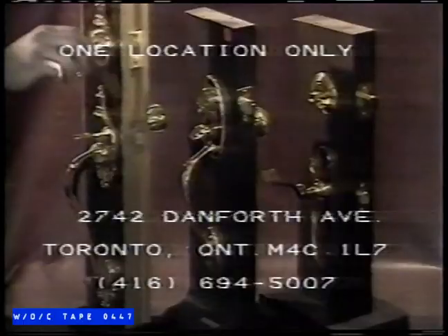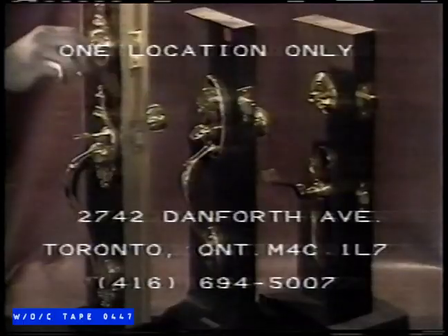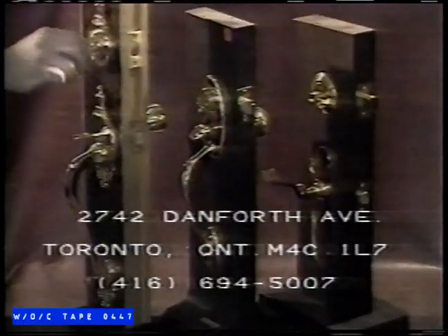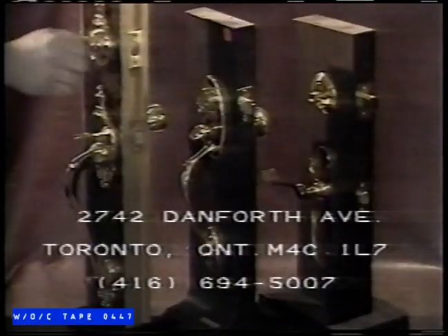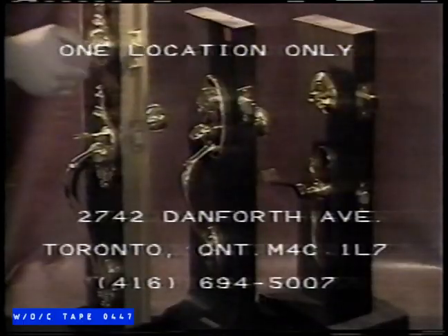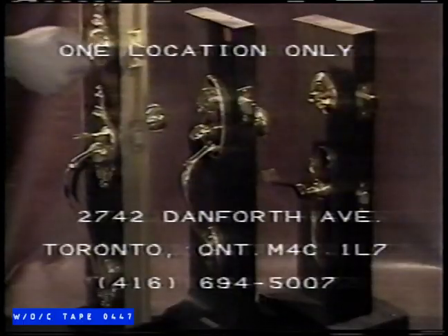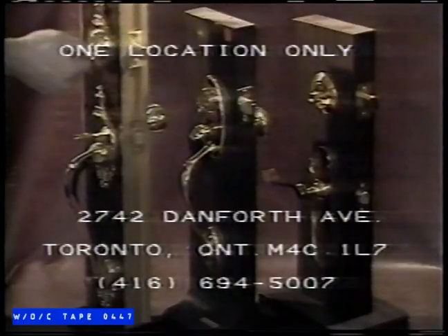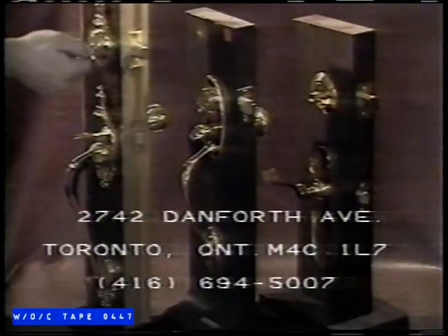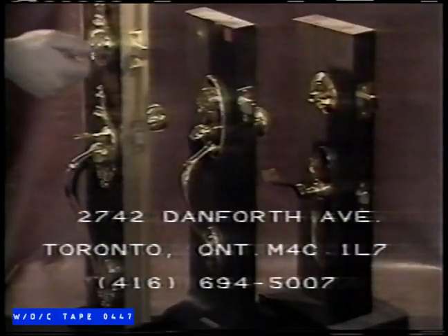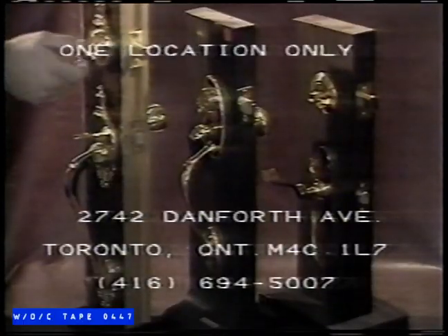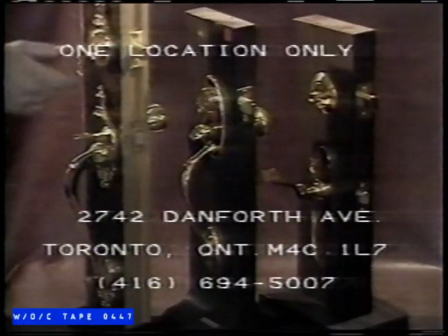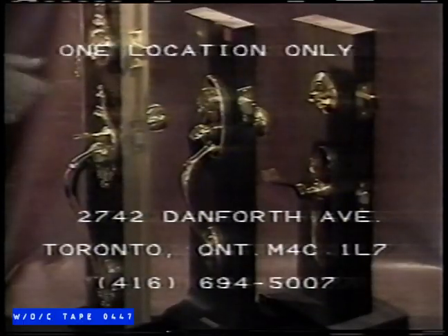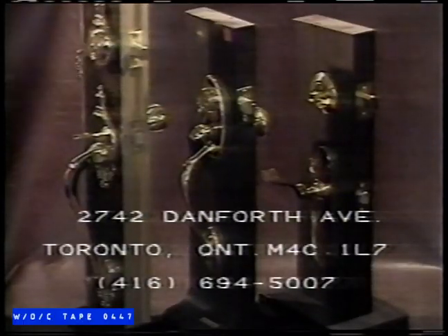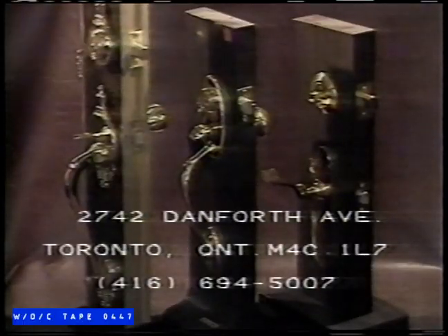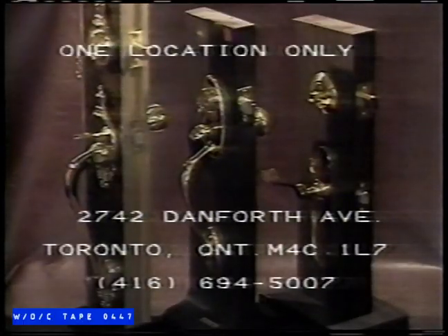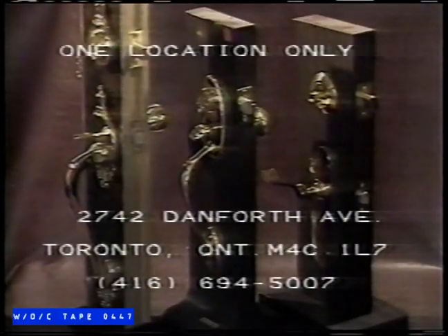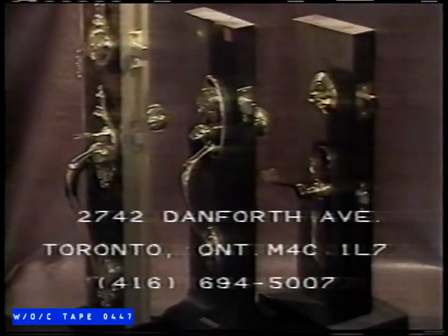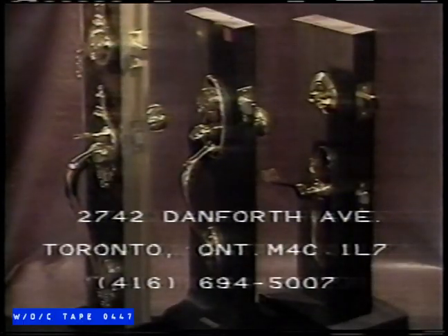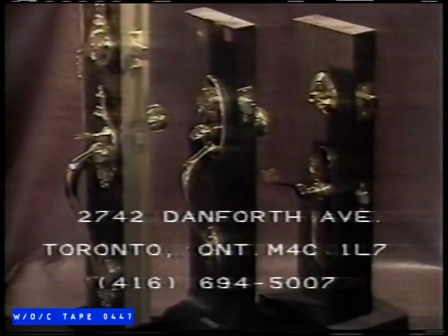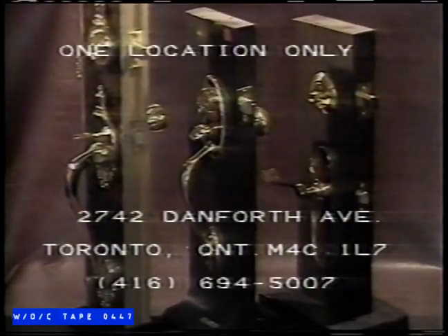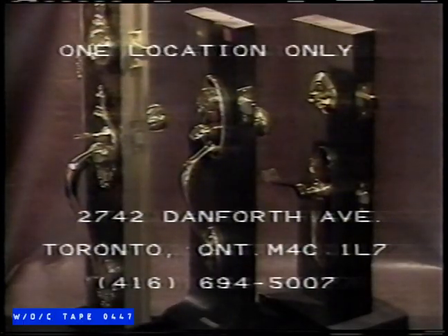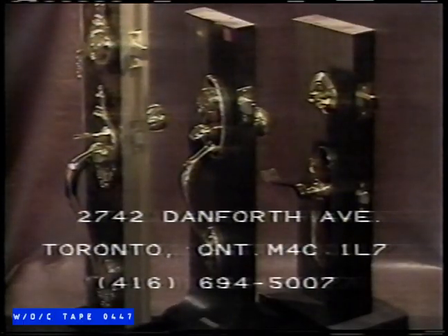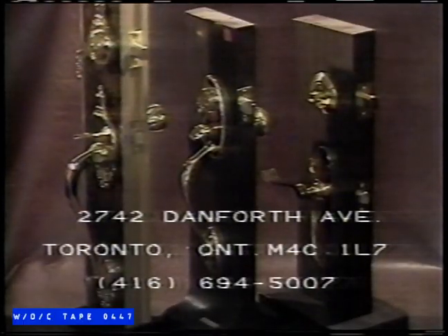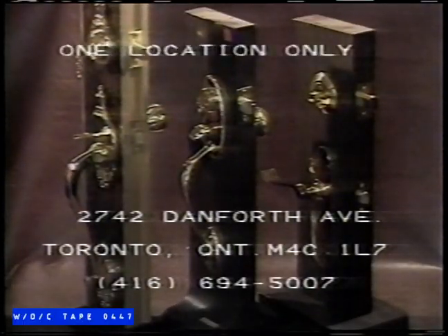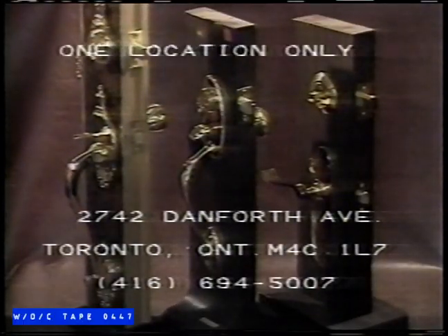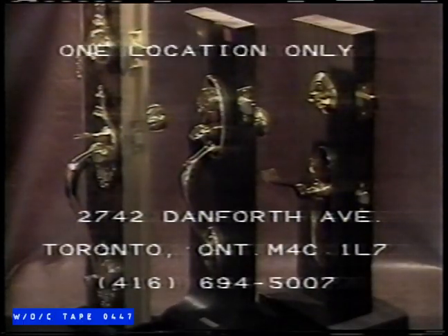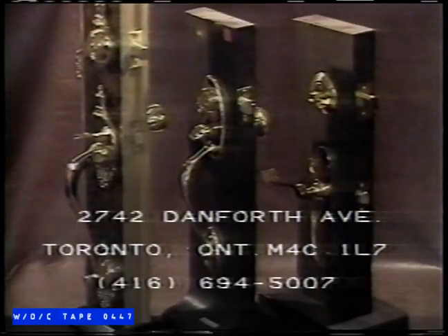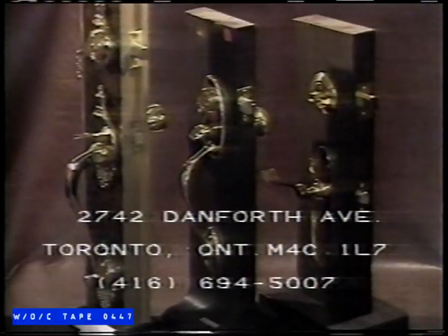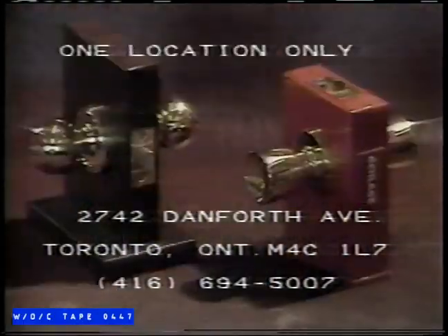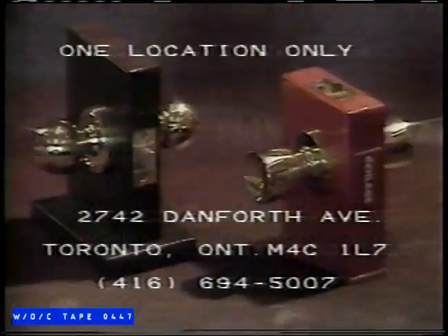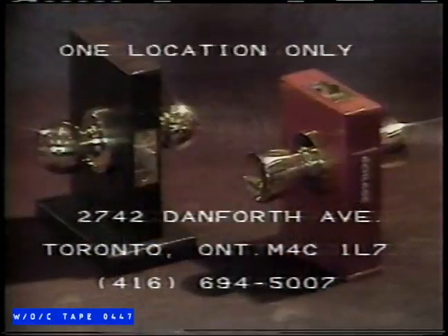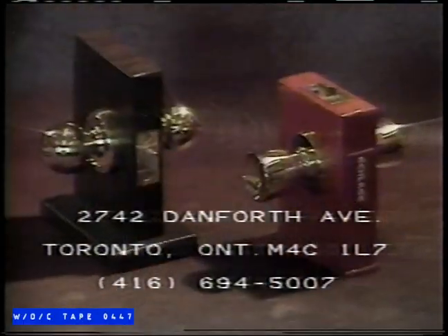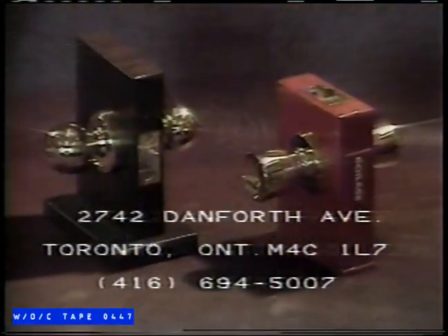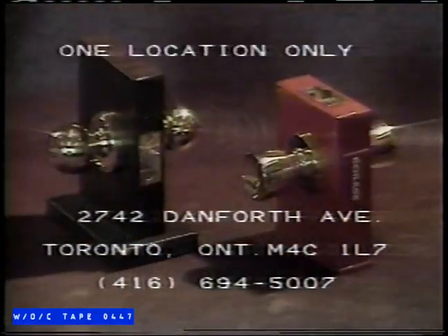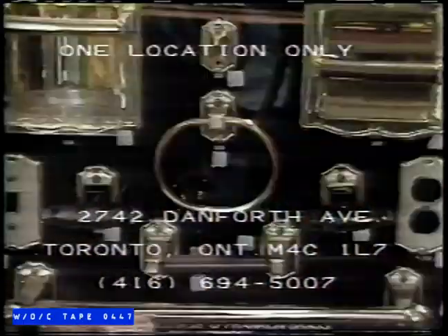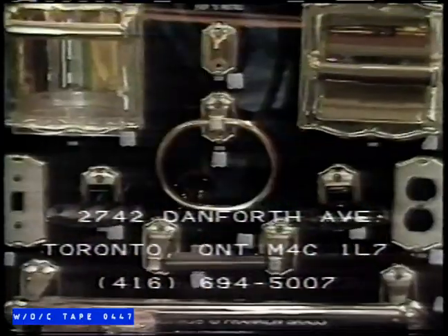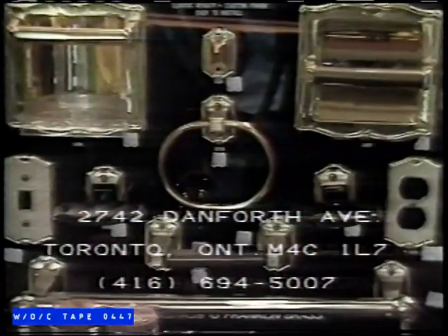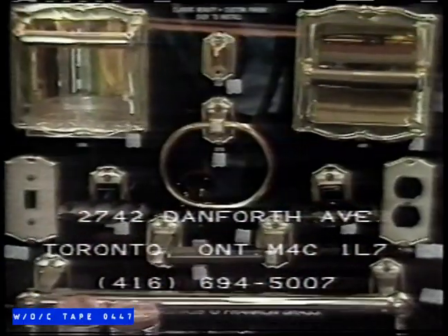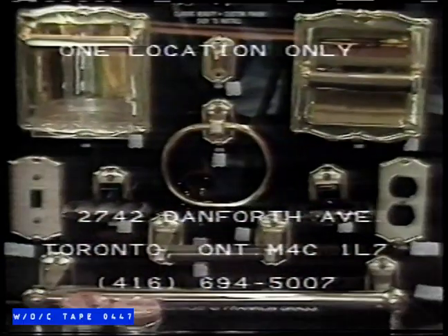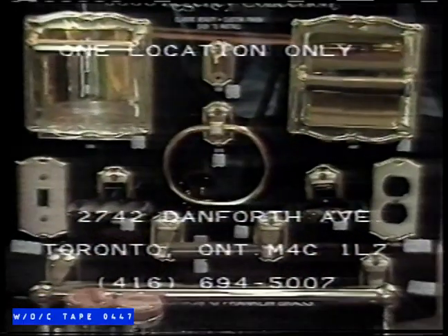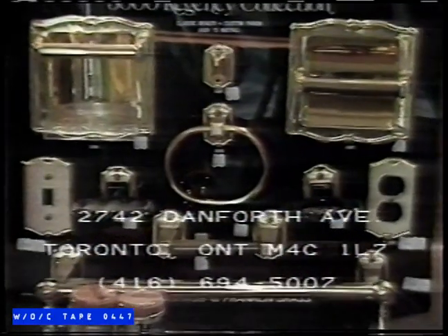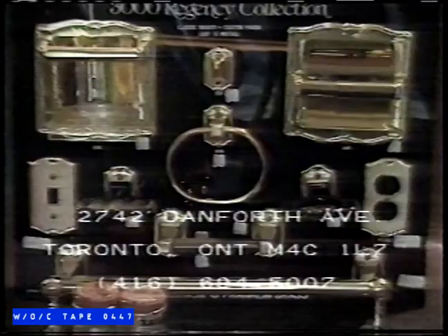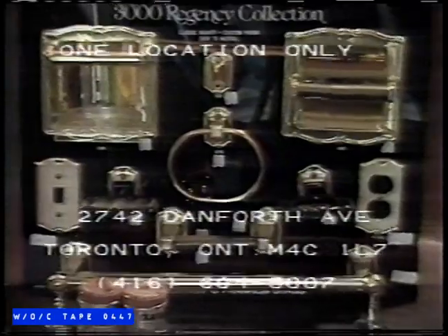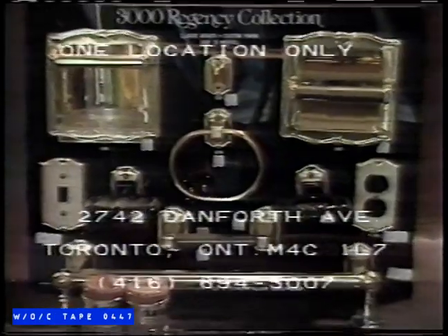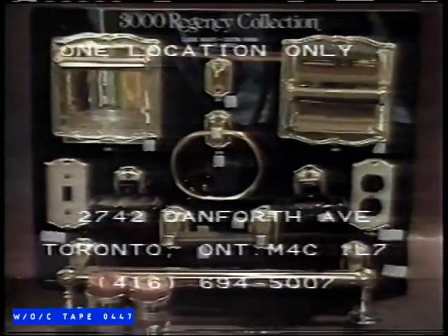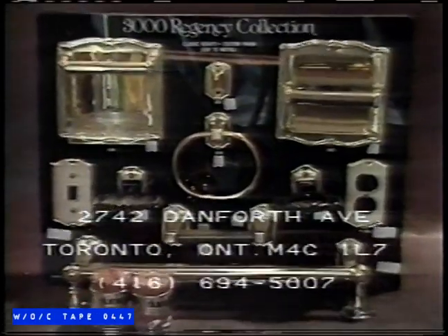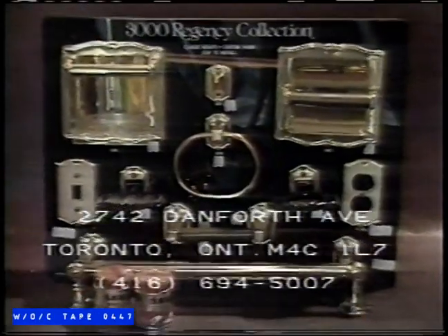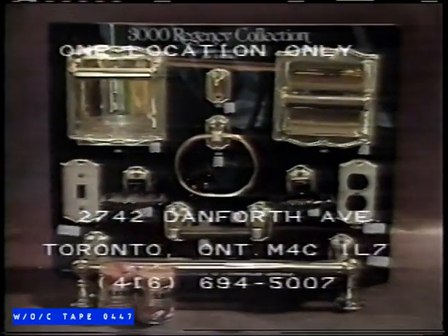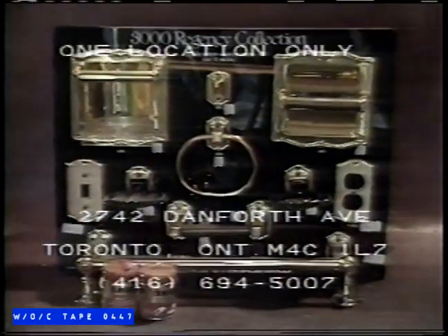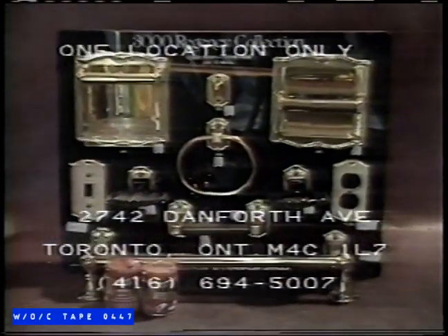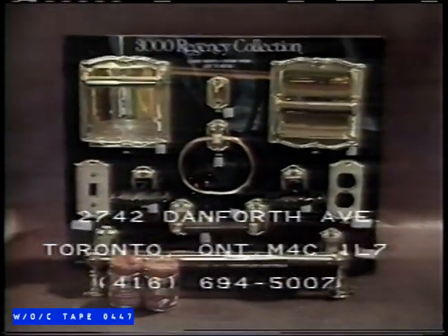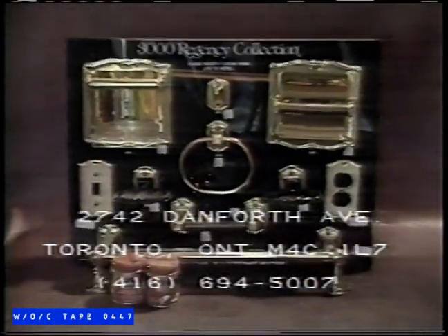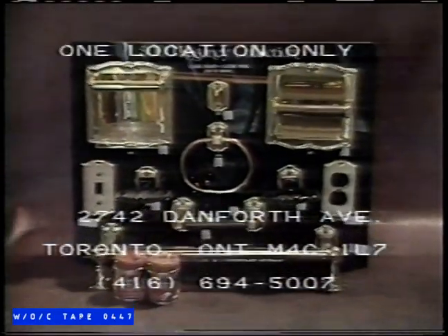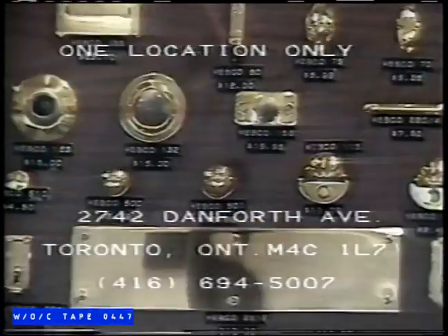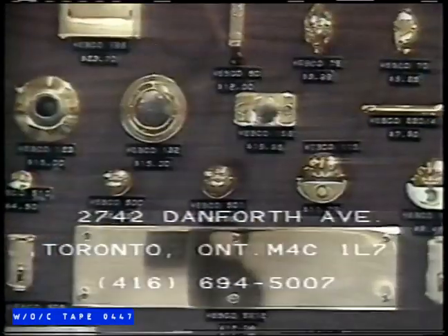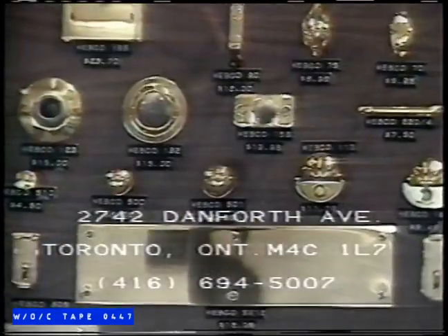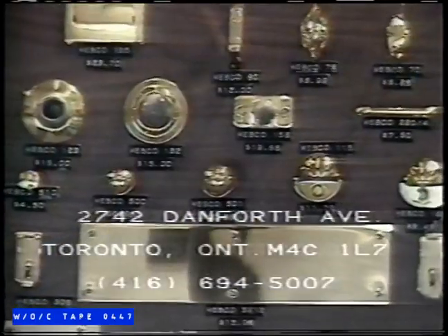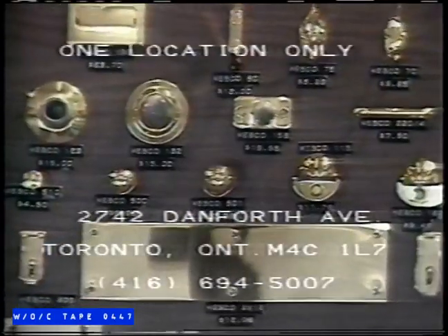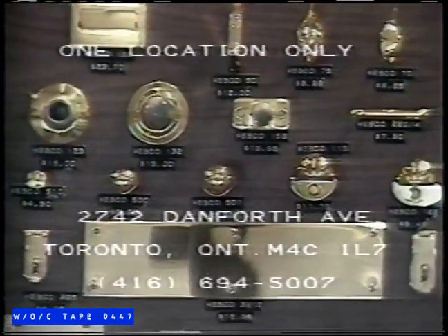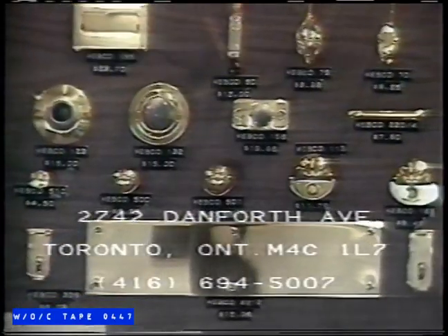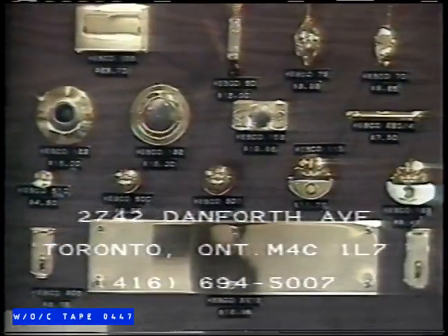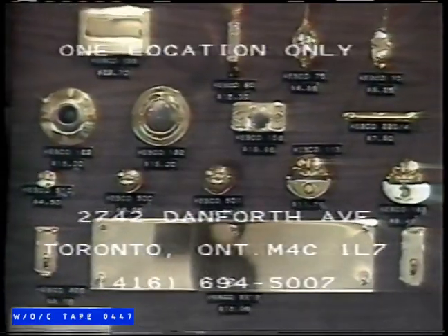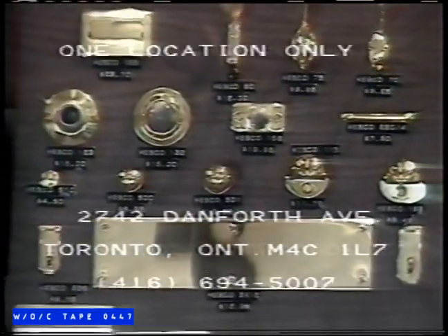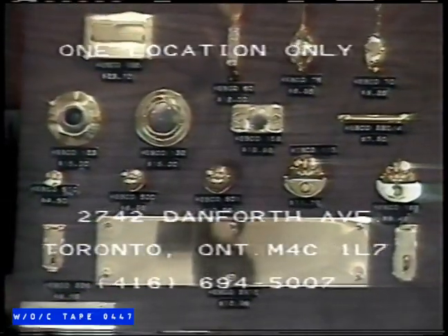The Lock Shop and Hardware carries a full line of solid brass security locks, doorknobs, bathroom accessories, and more. Plus, they do custom brass work.